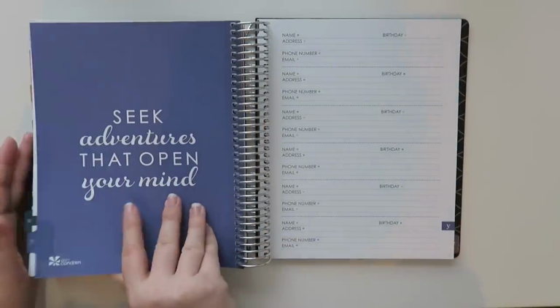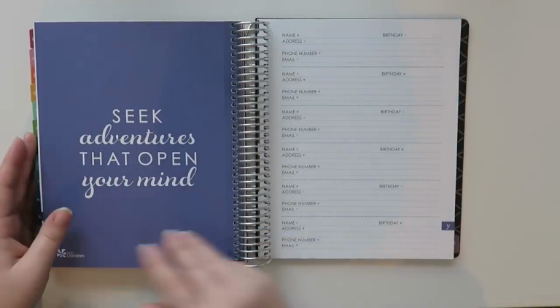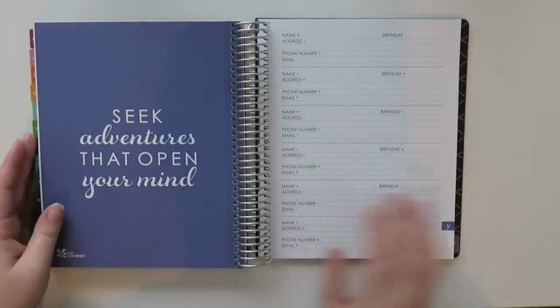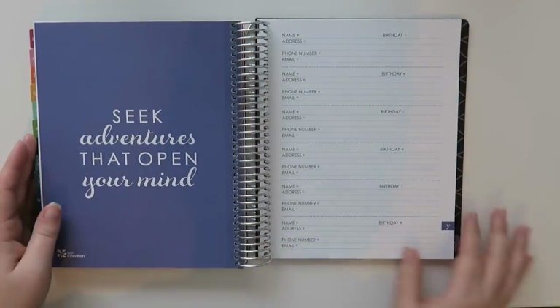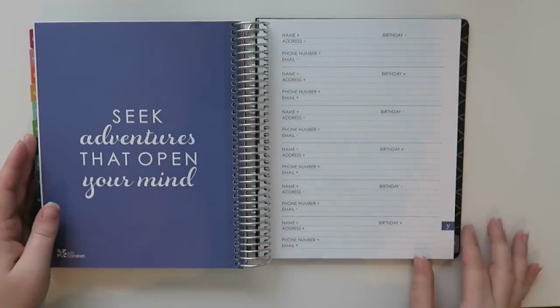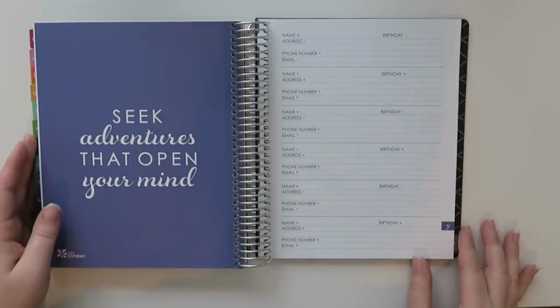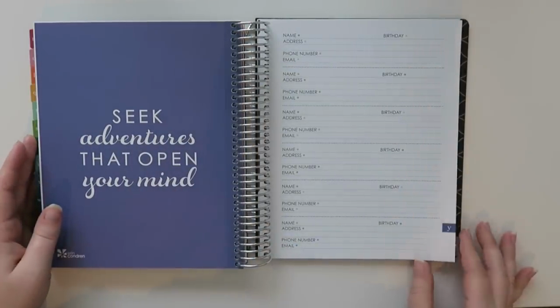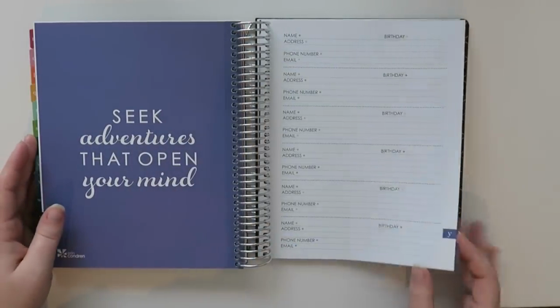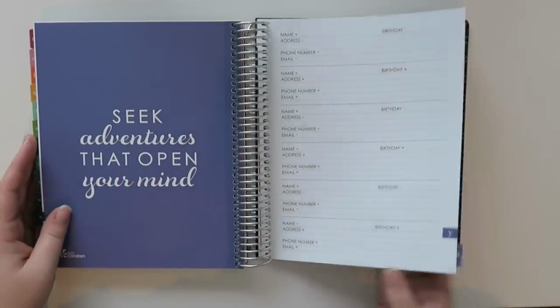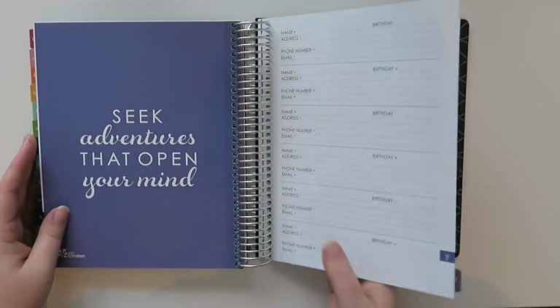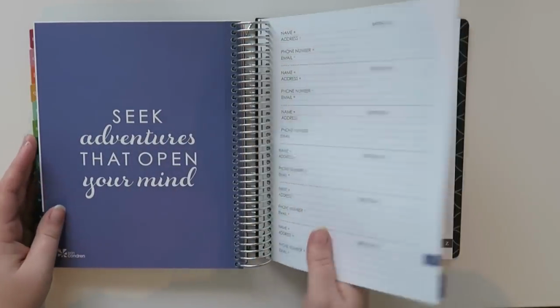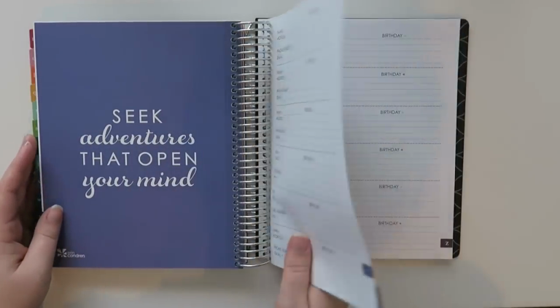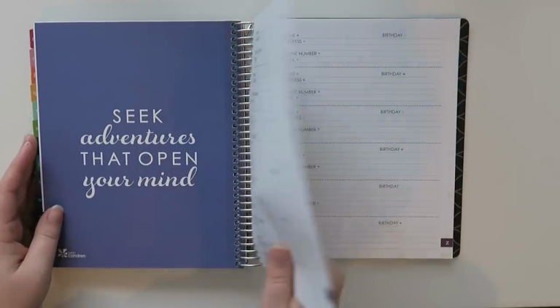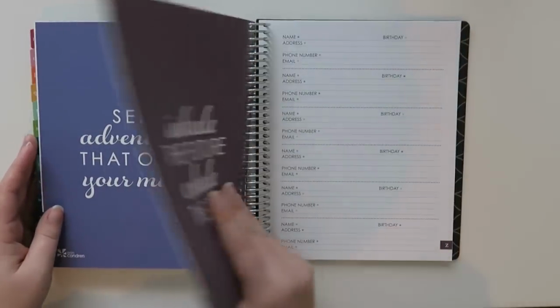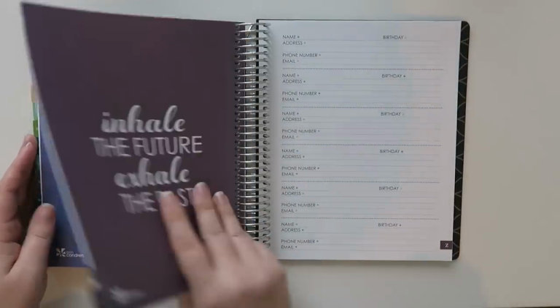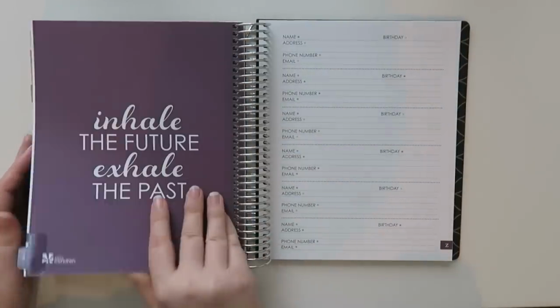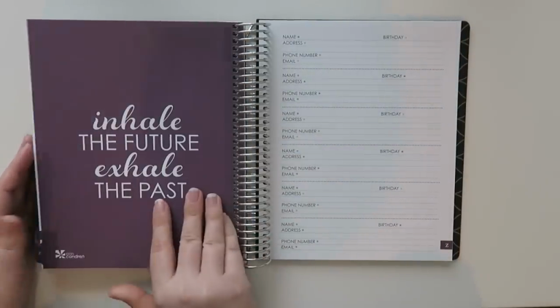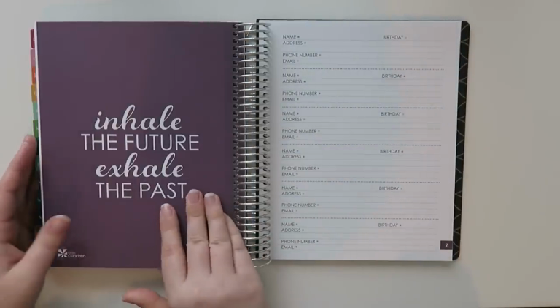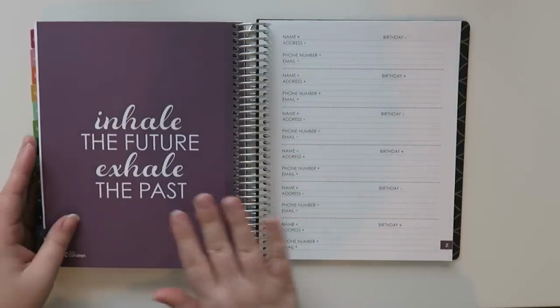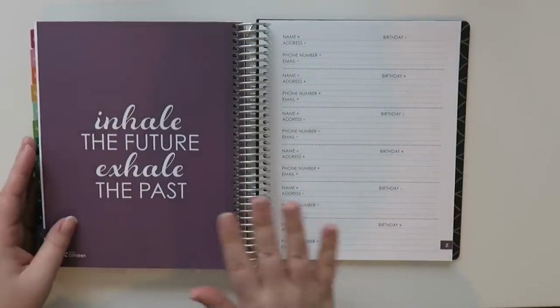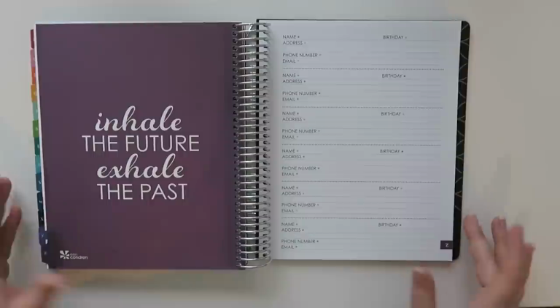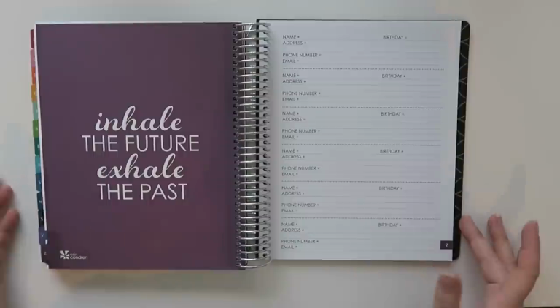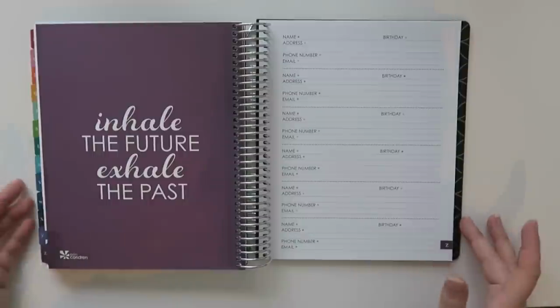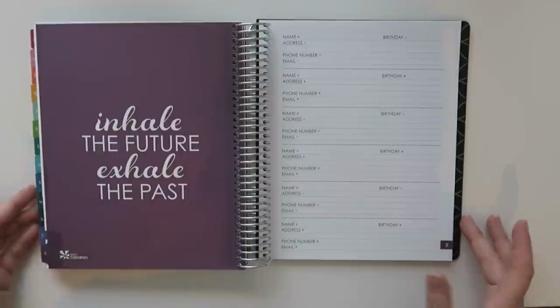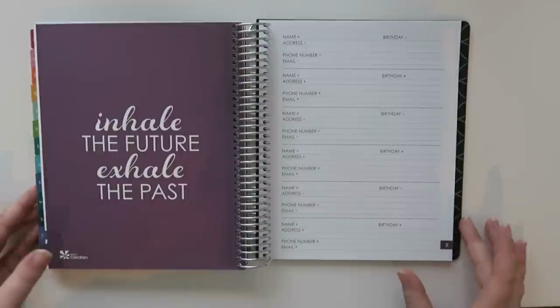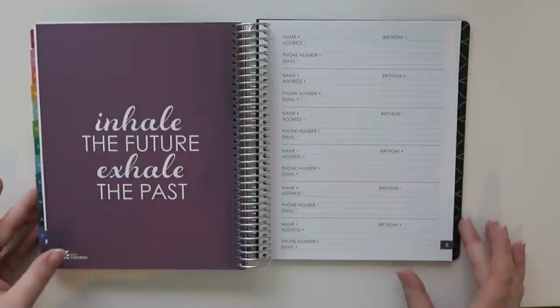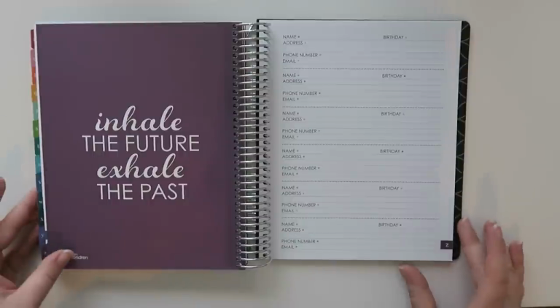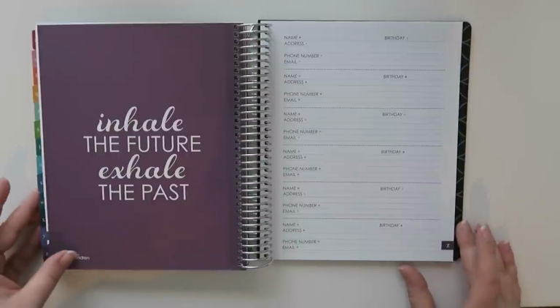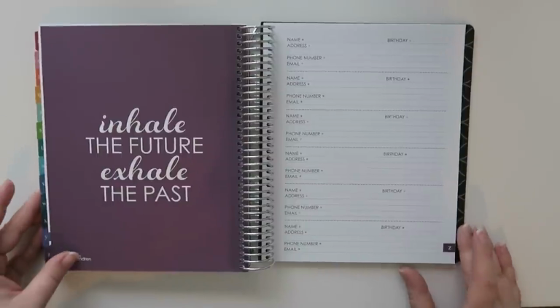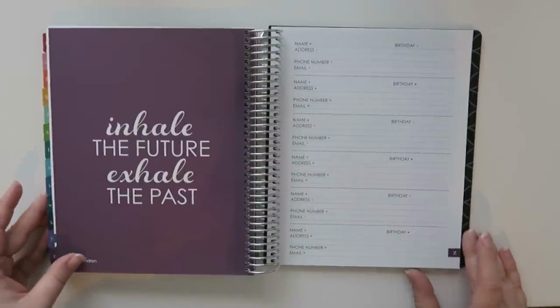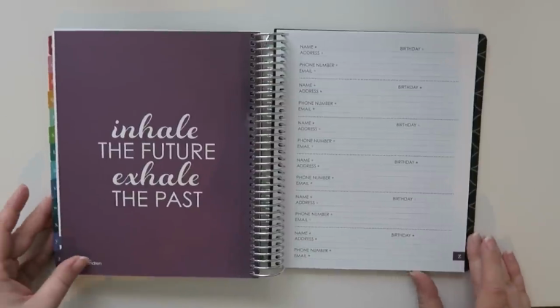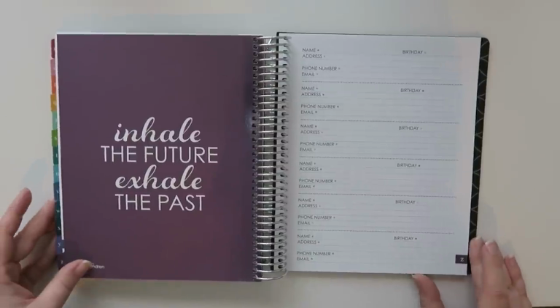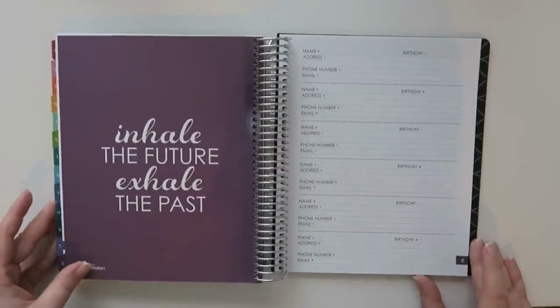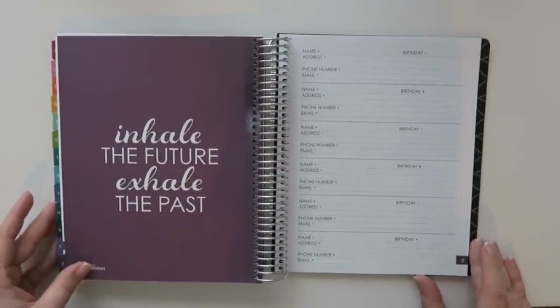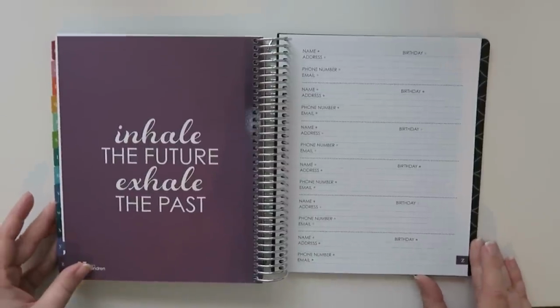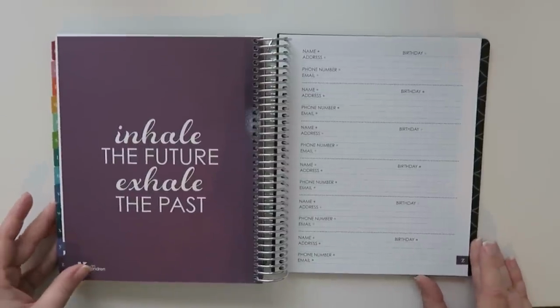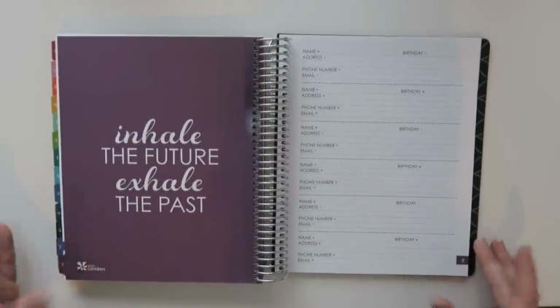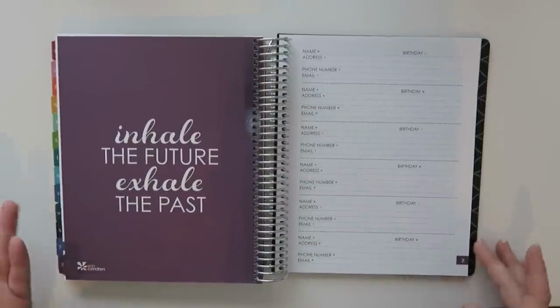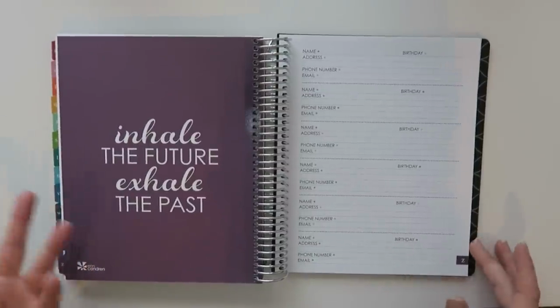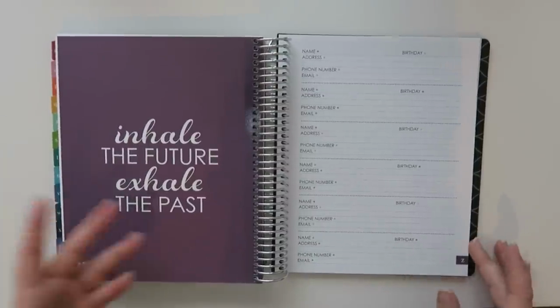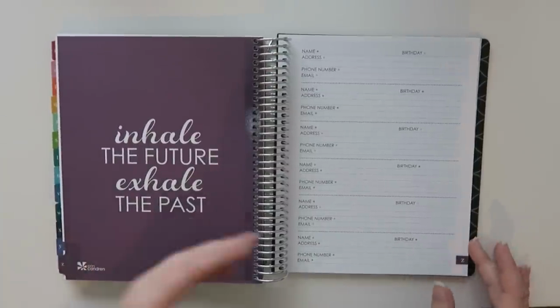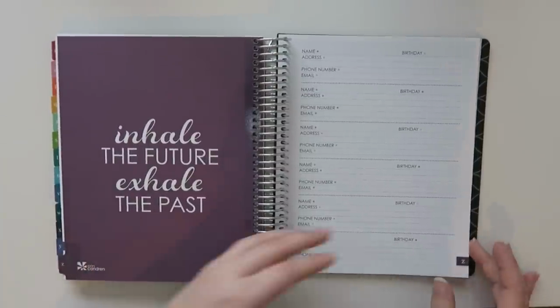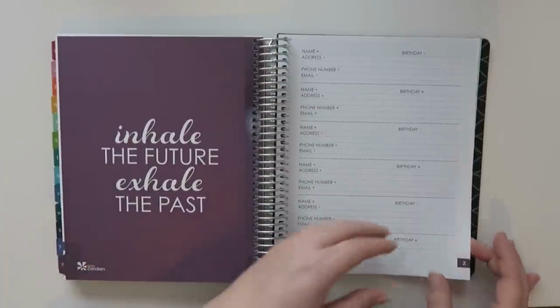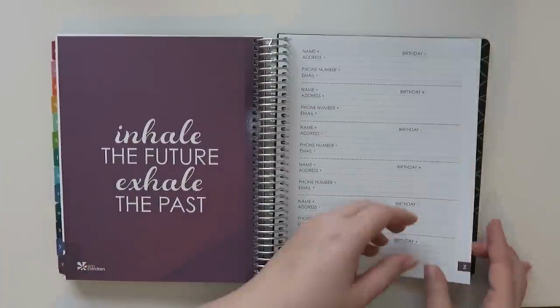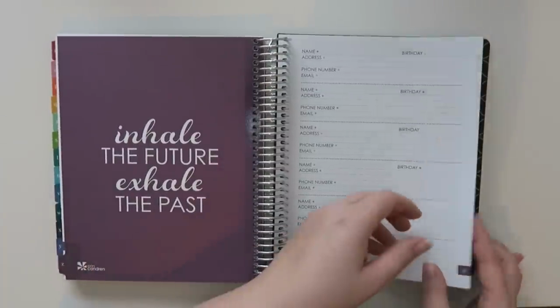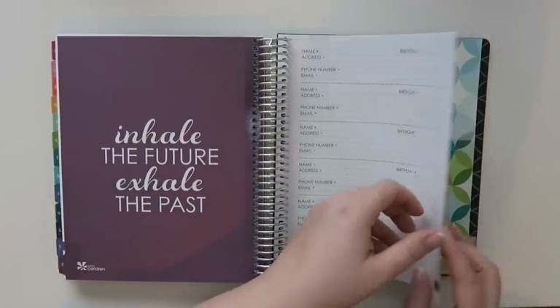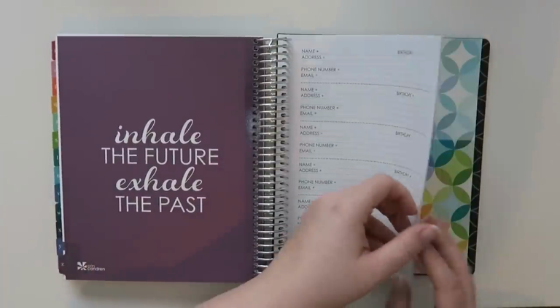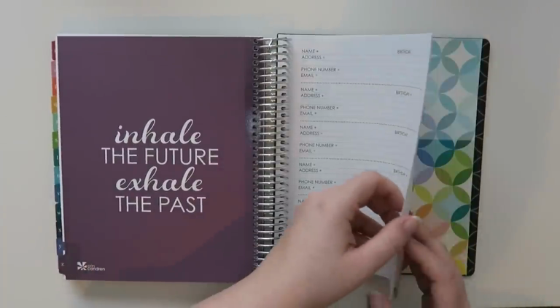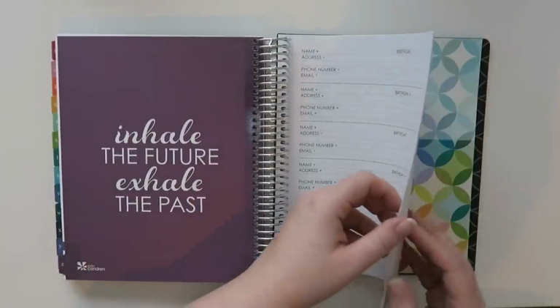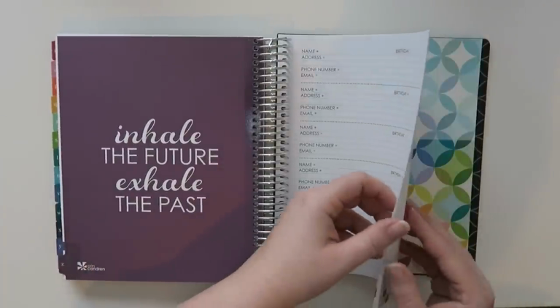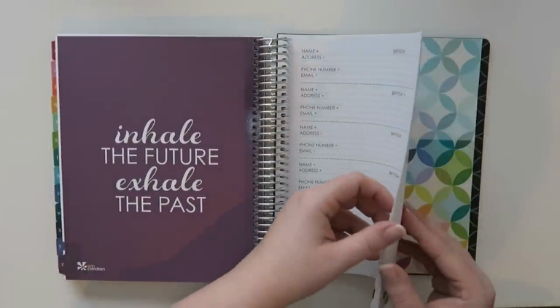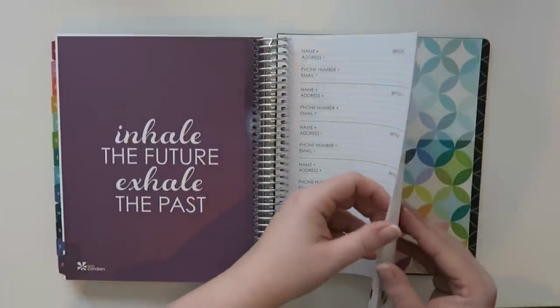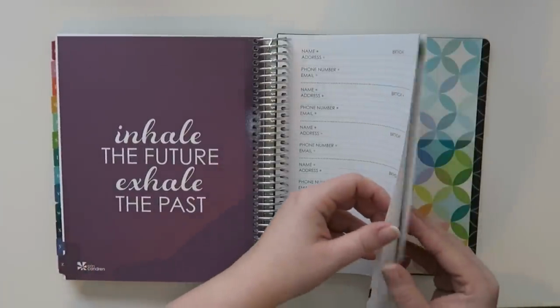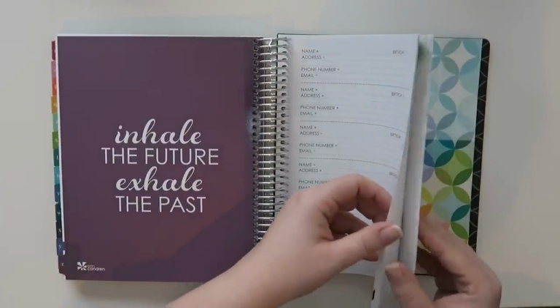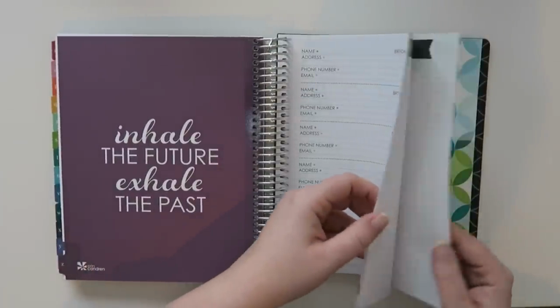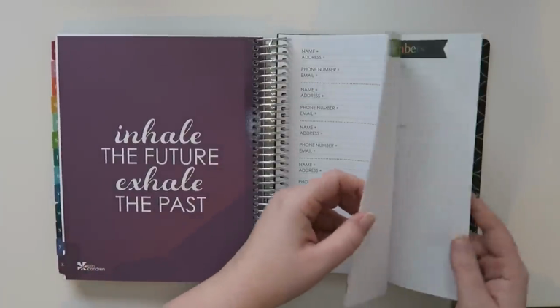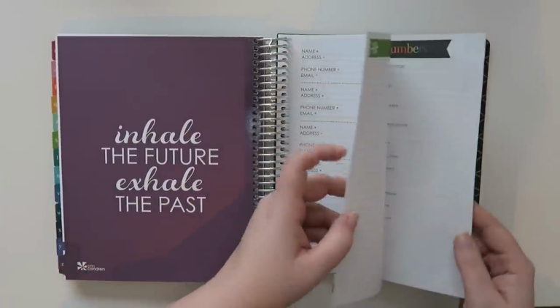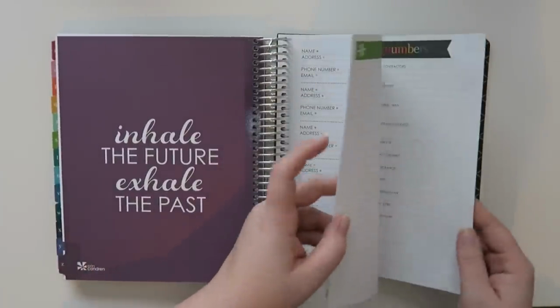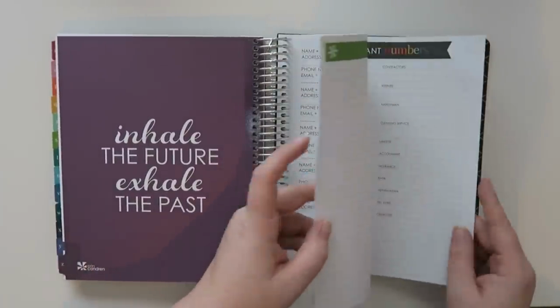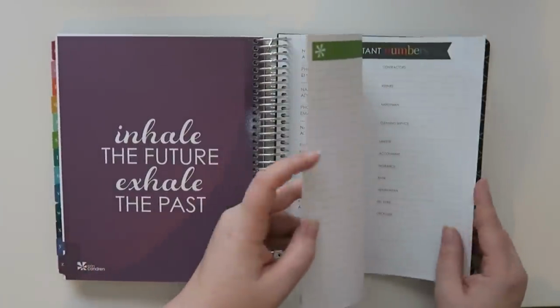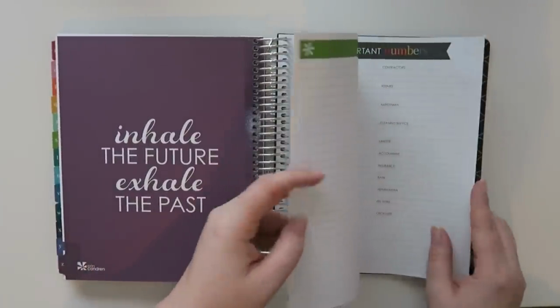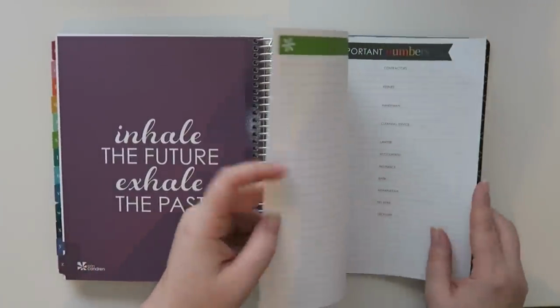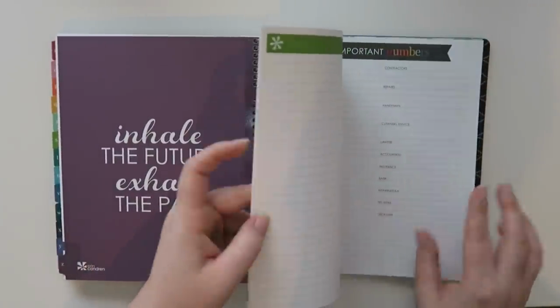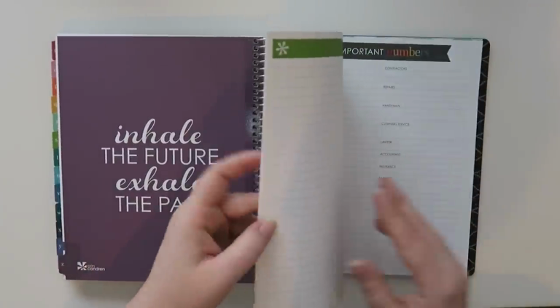I've never seen a video on this, so I just wanted to share it with you guys in case you were interested in possibly purchasing.